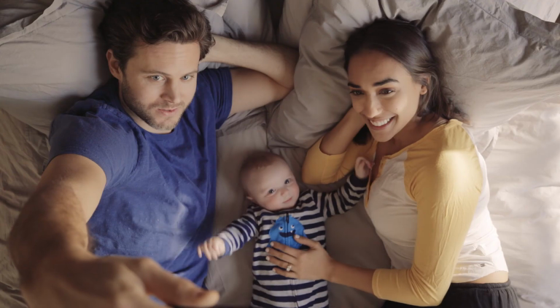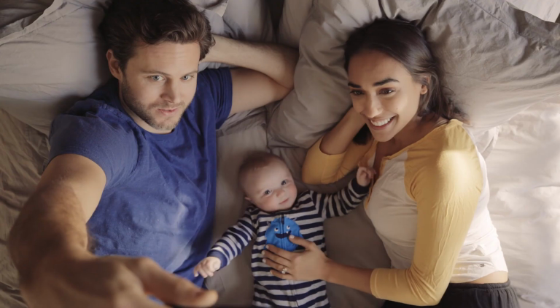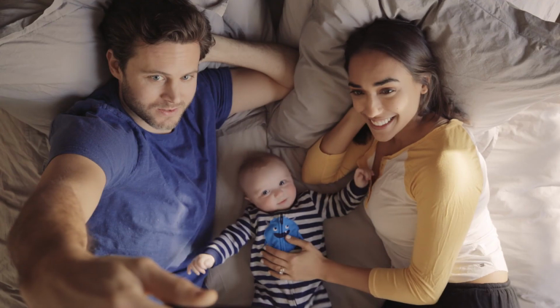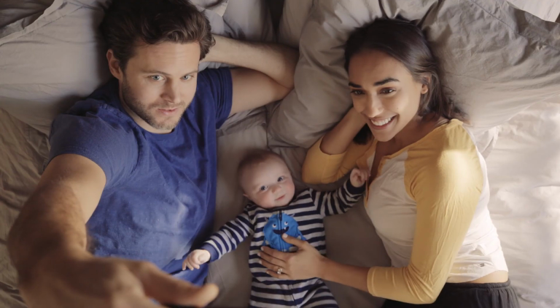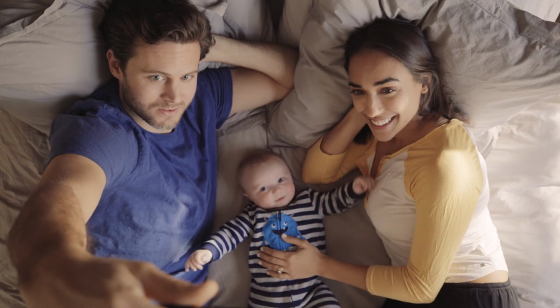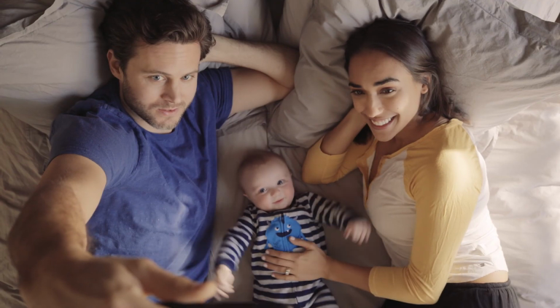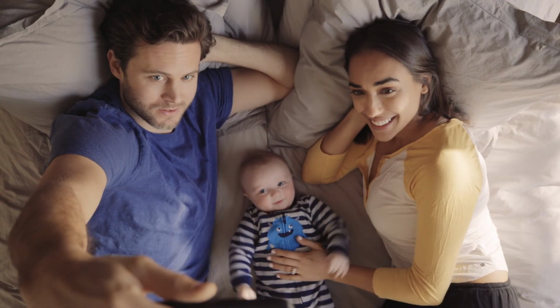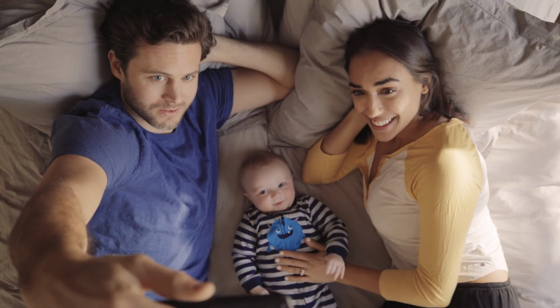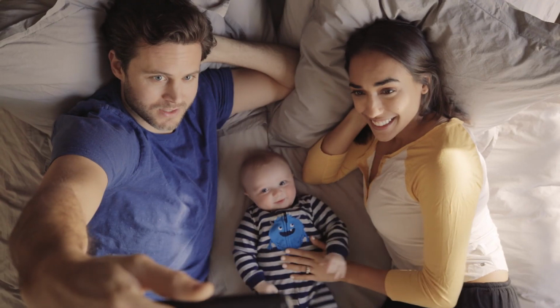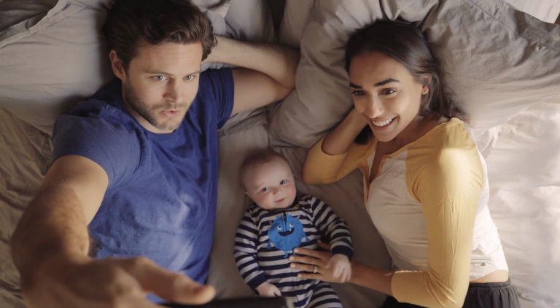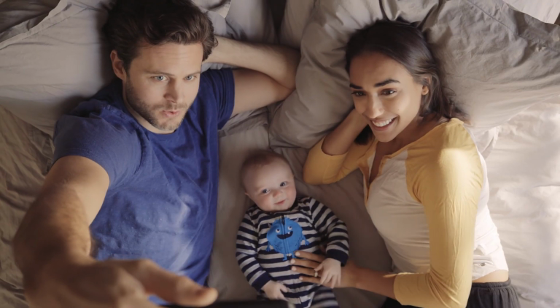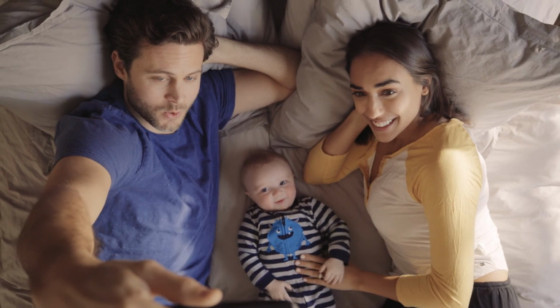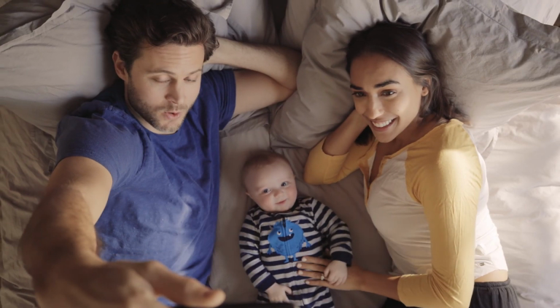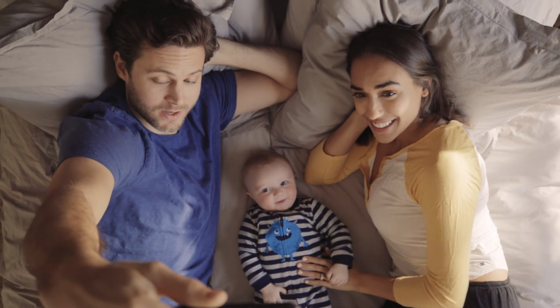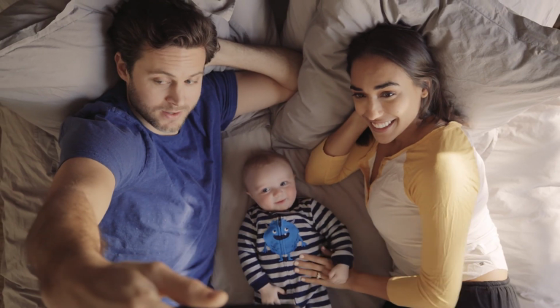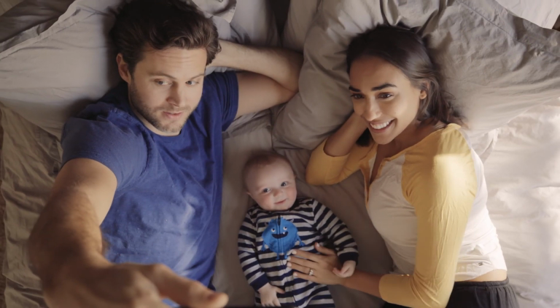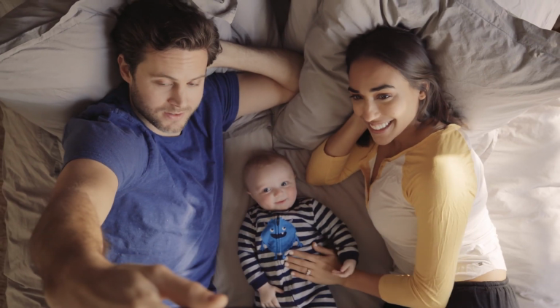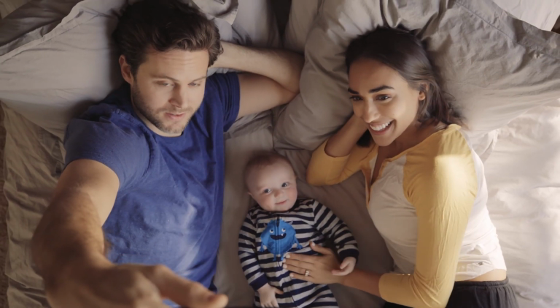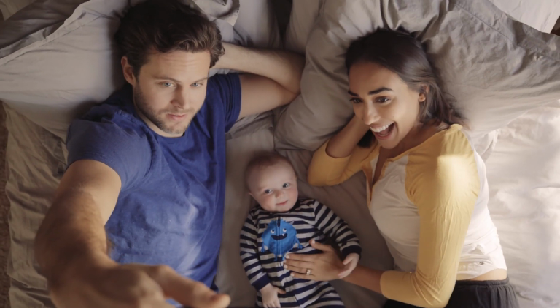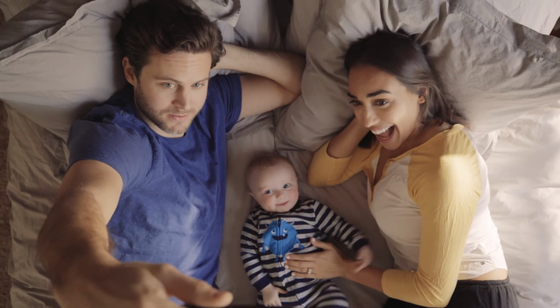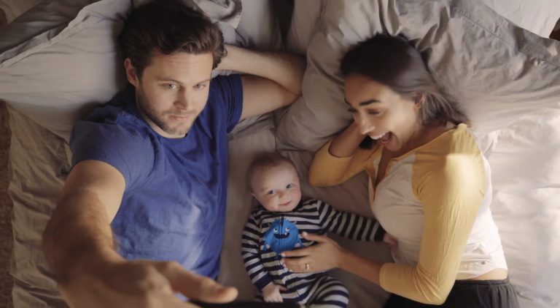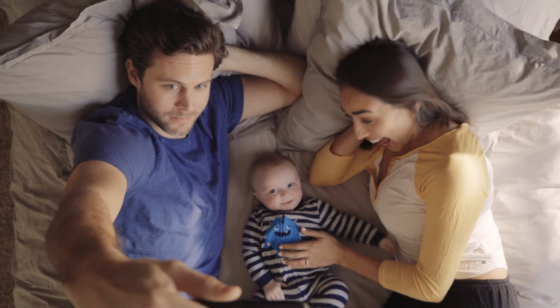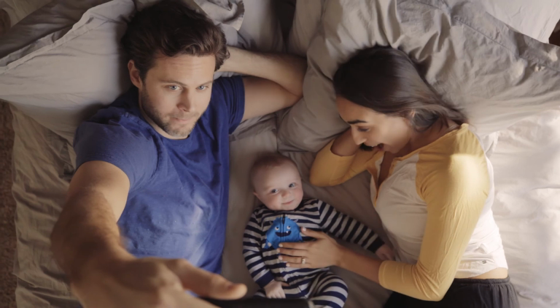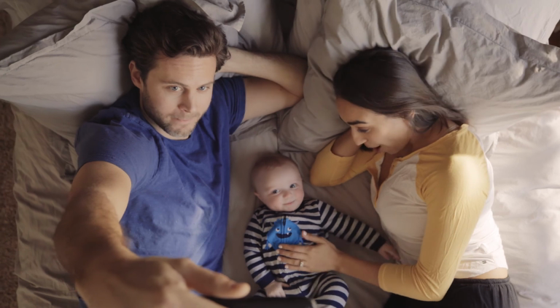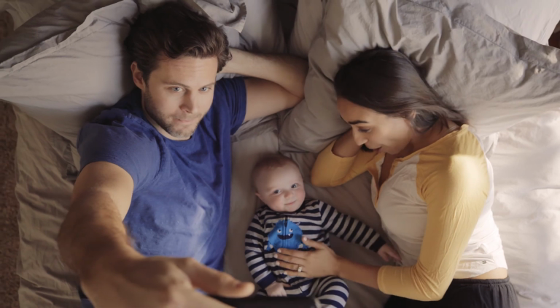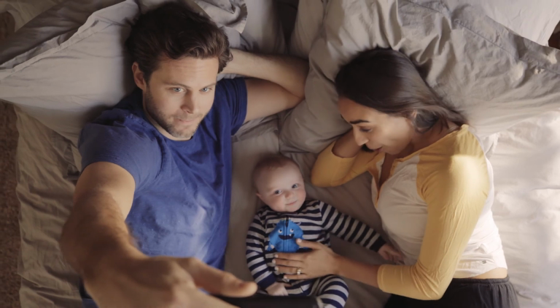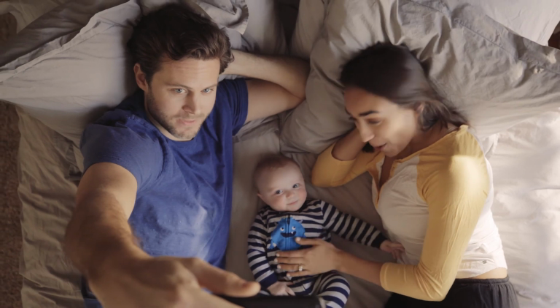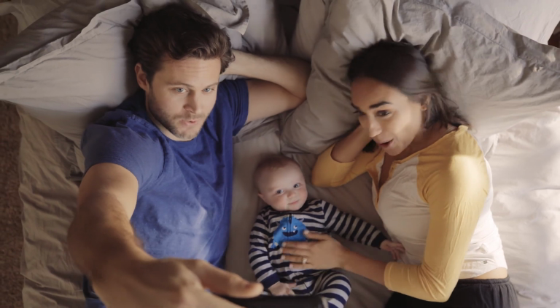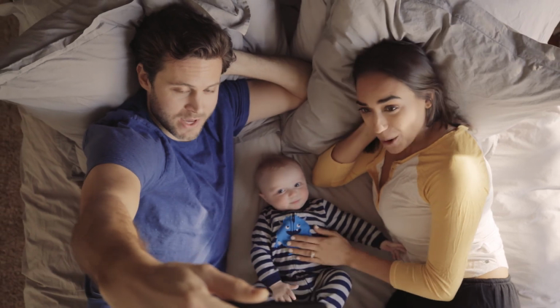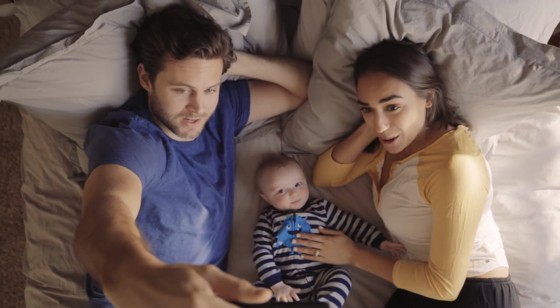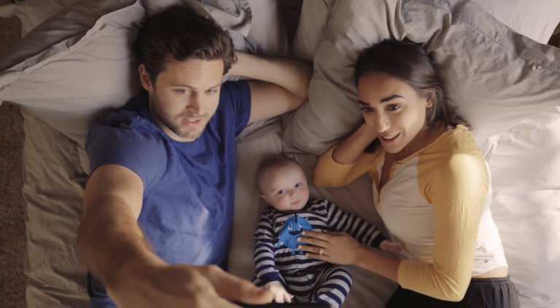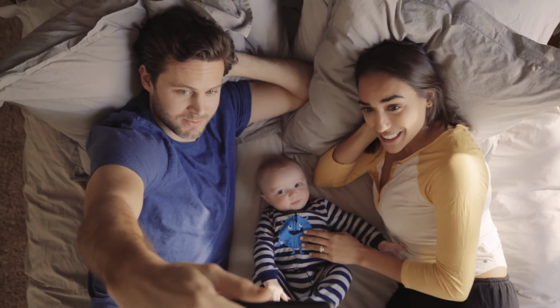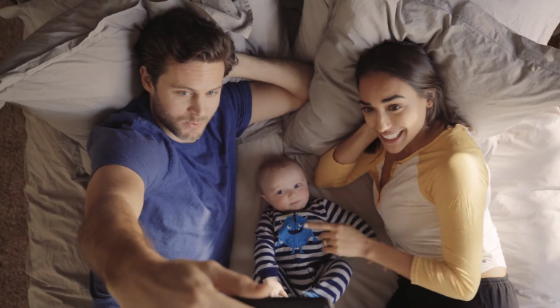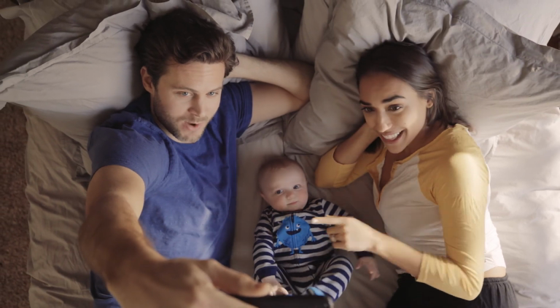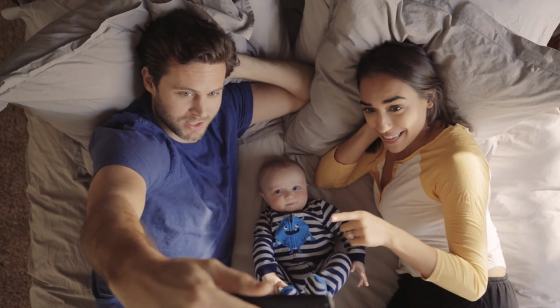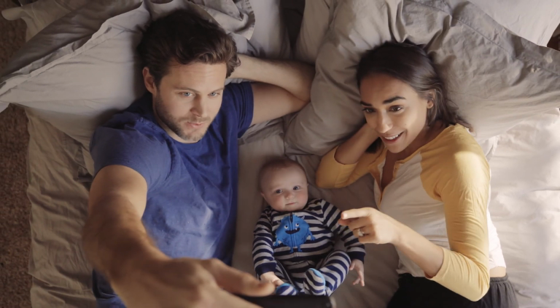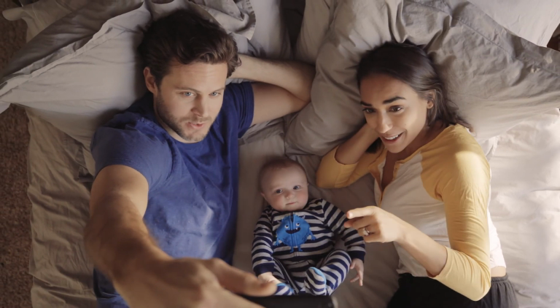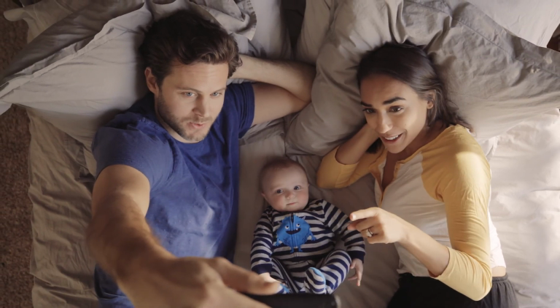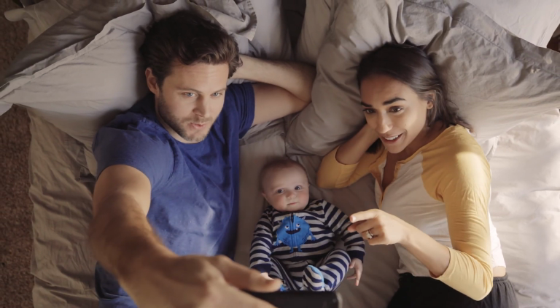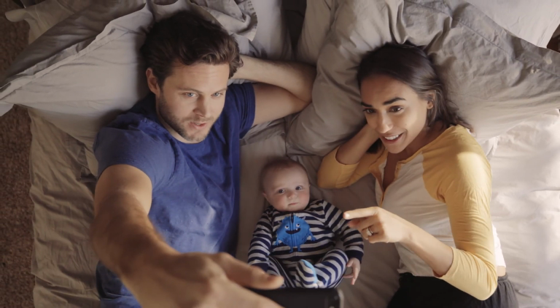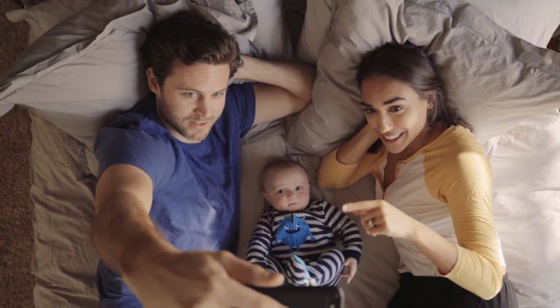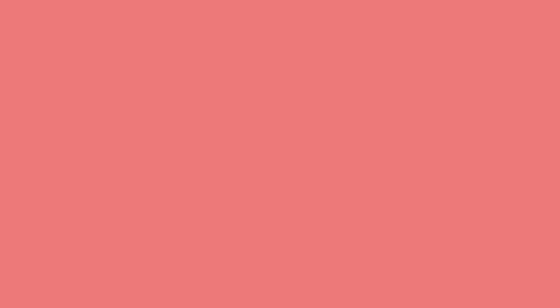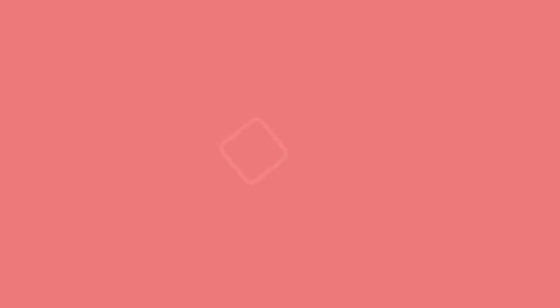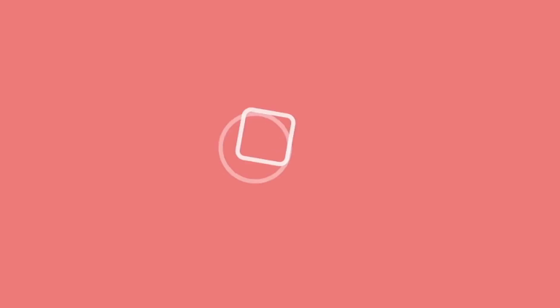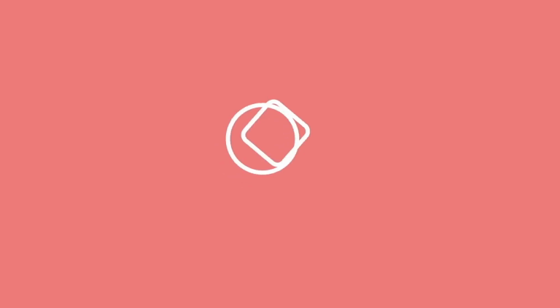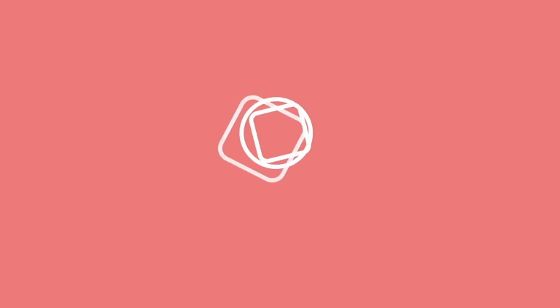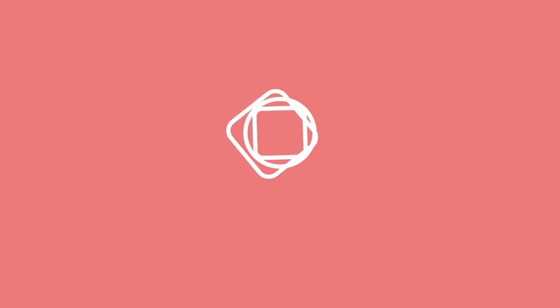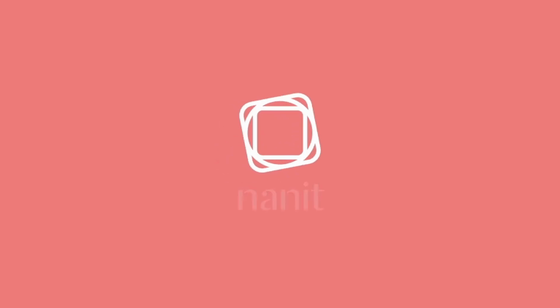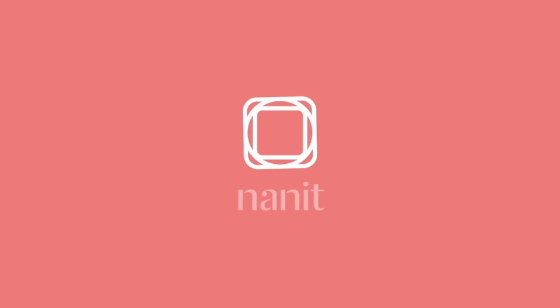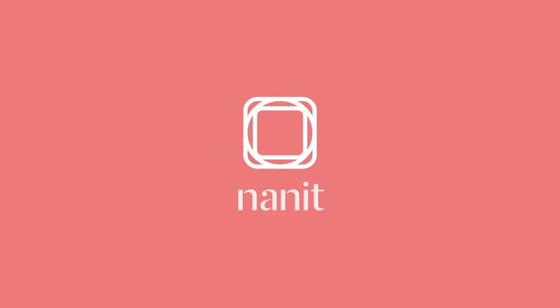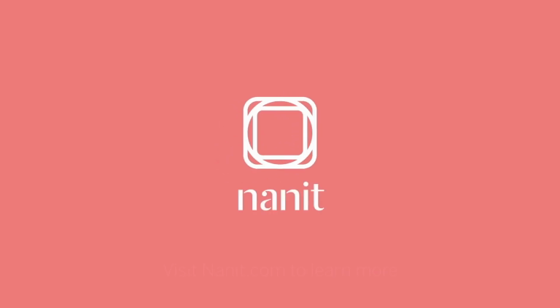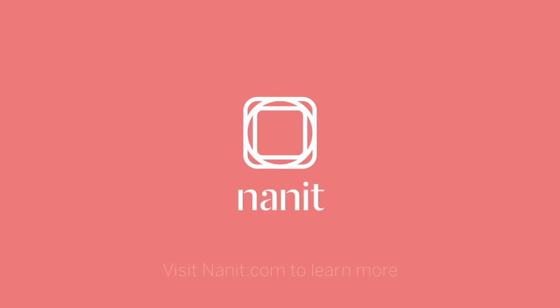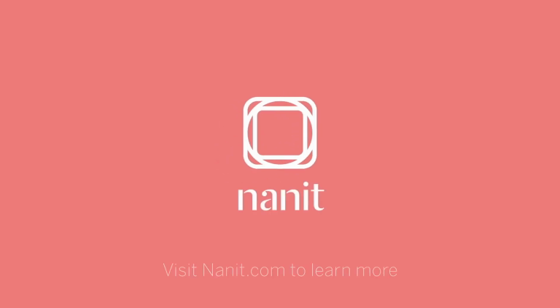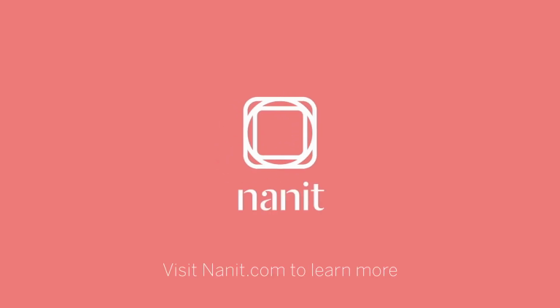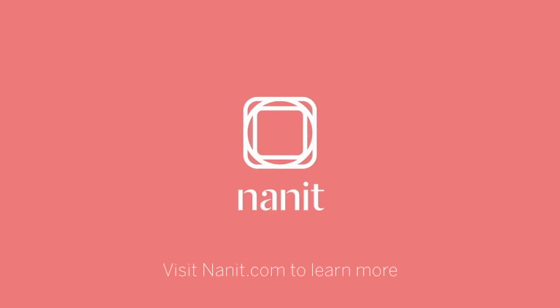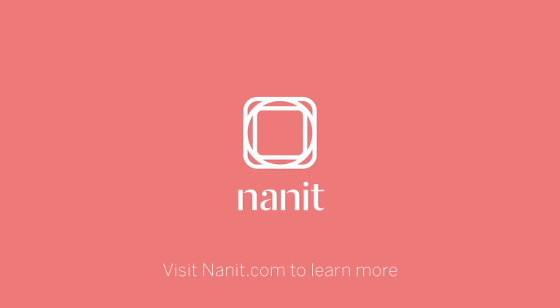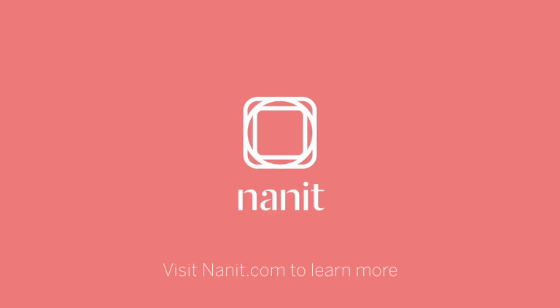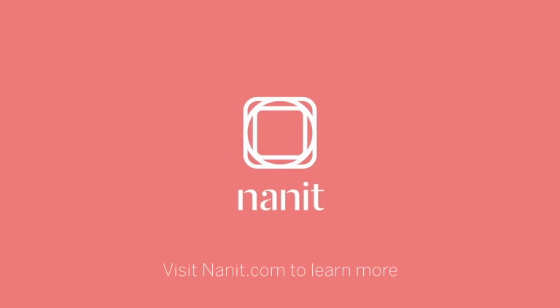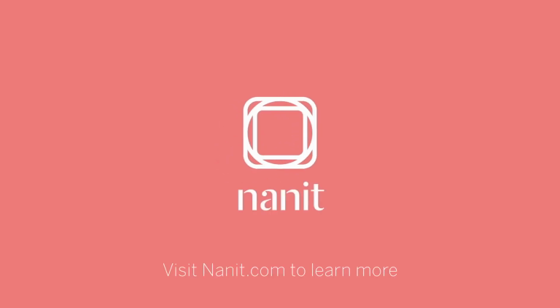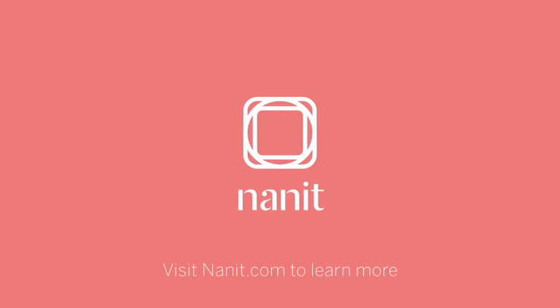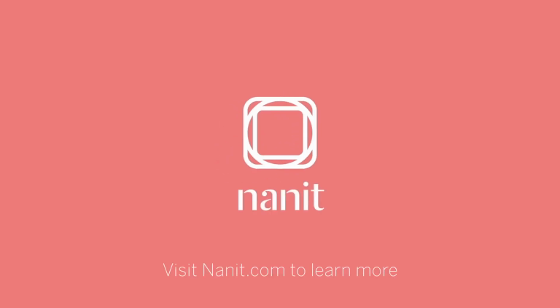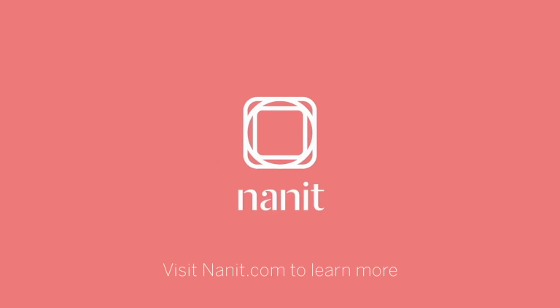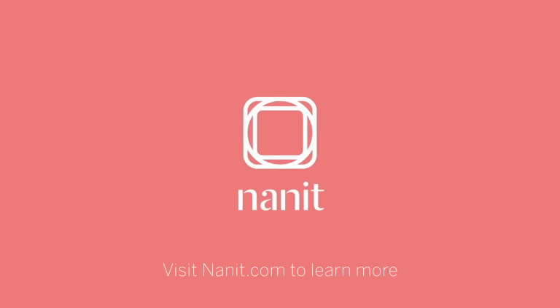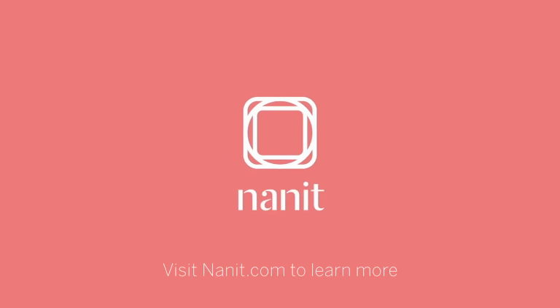Always follow safe sleep practices. Visit Nanit.com to learn more. Thank you for being a member of the Nanit family.